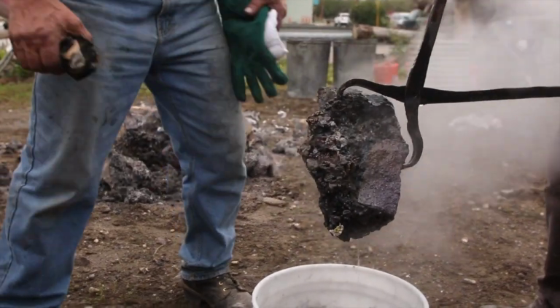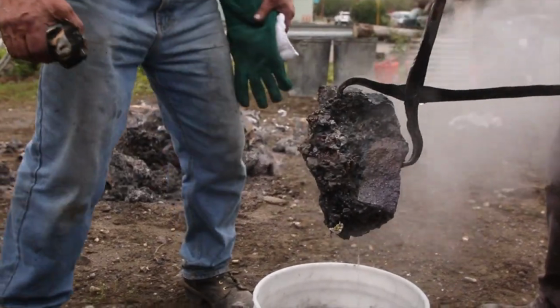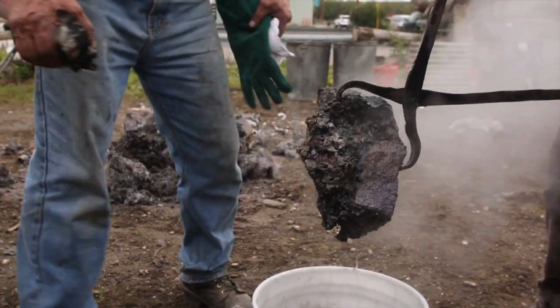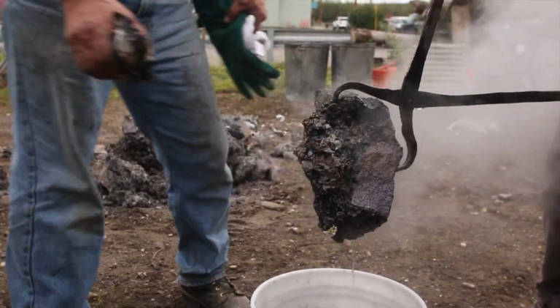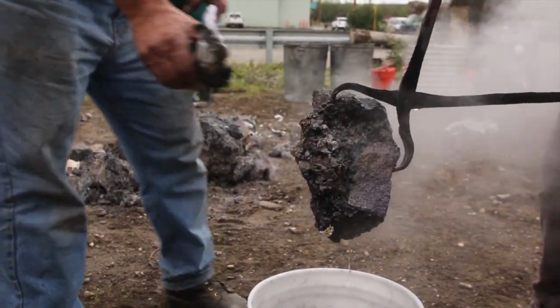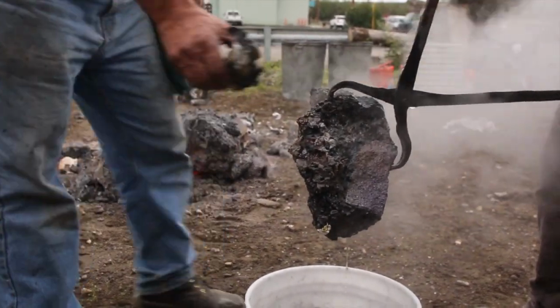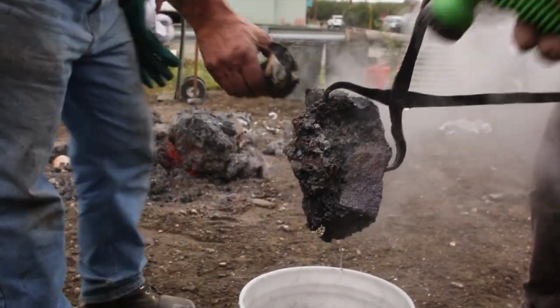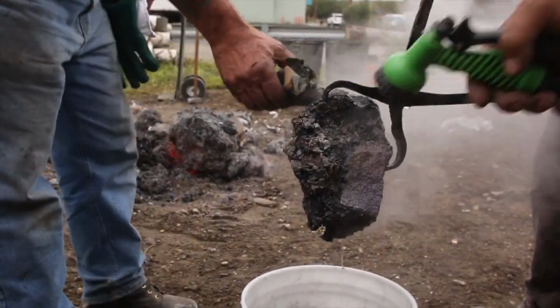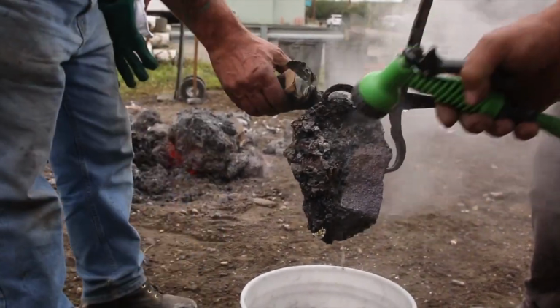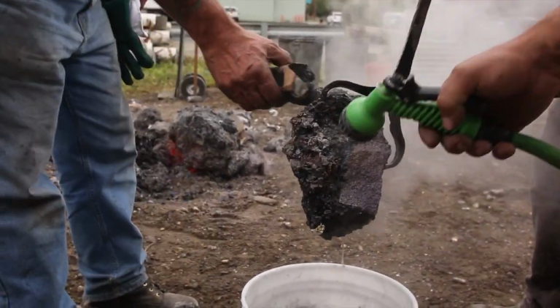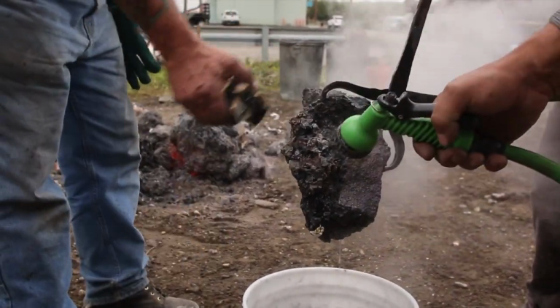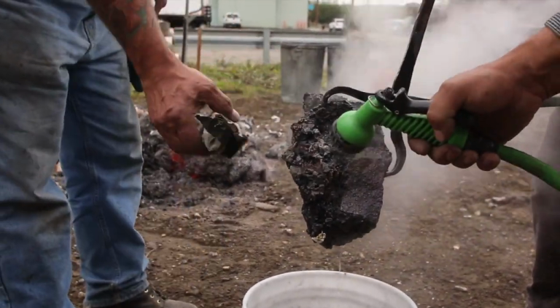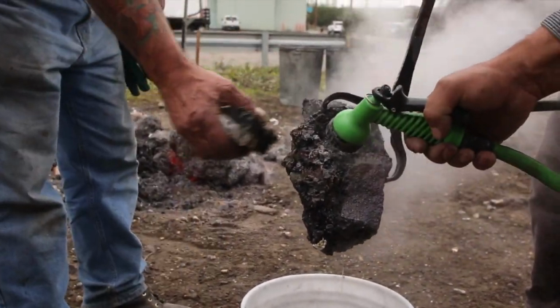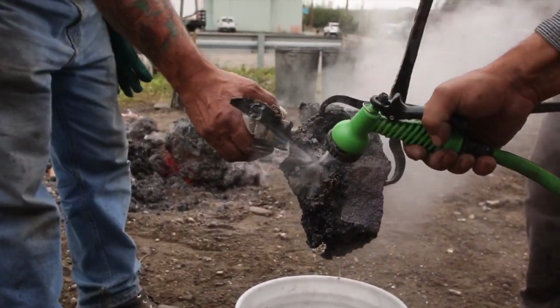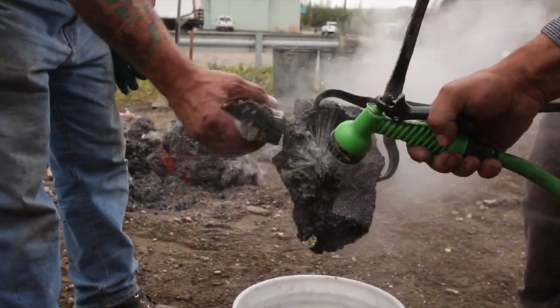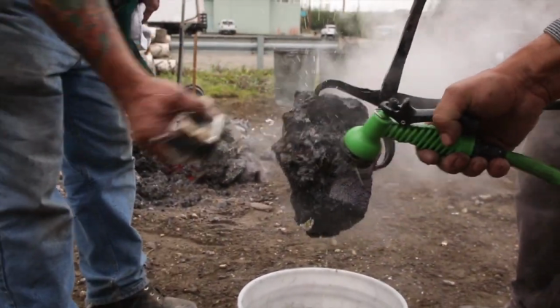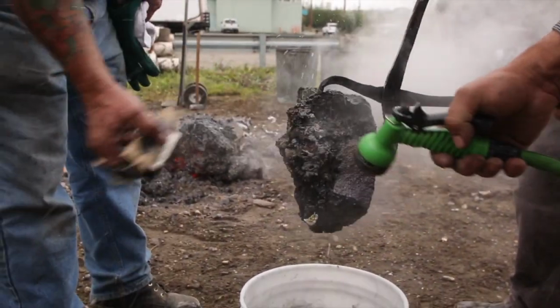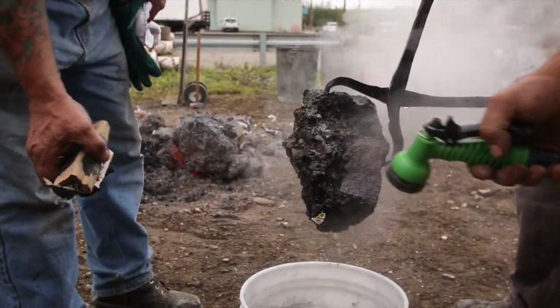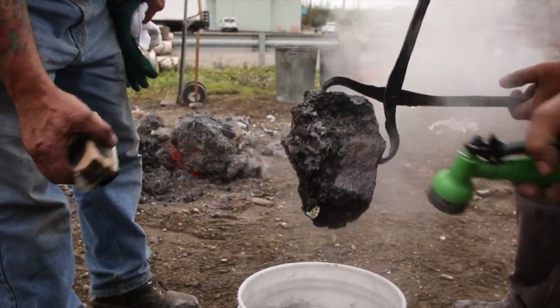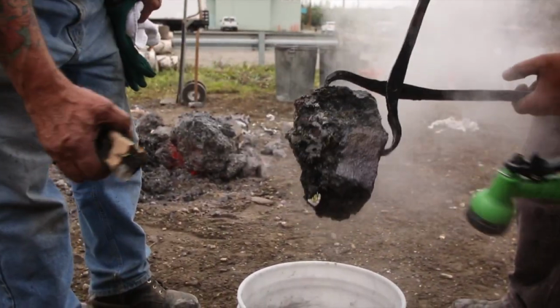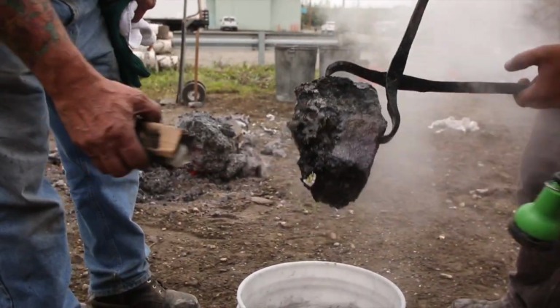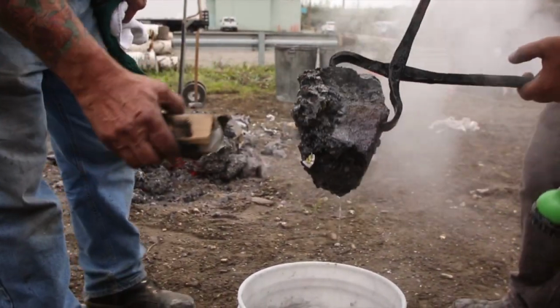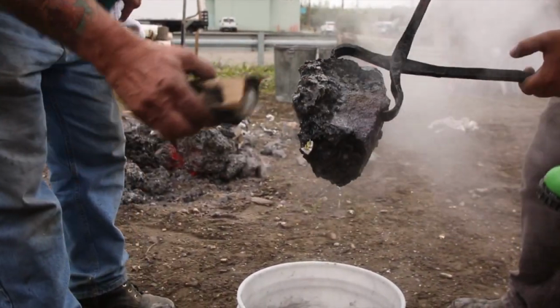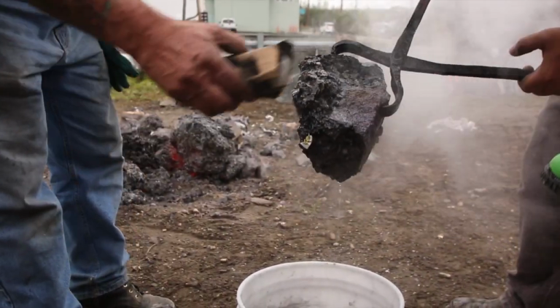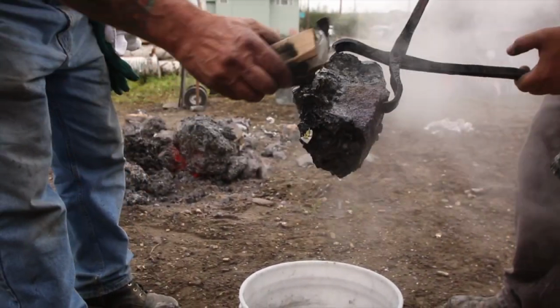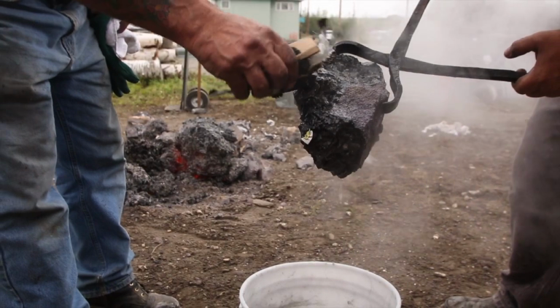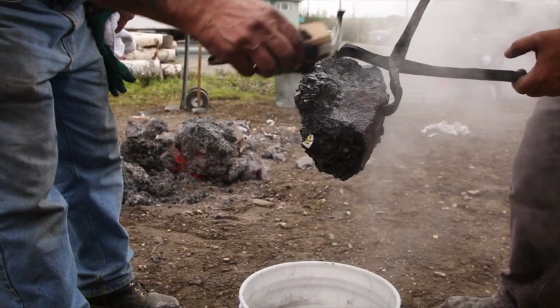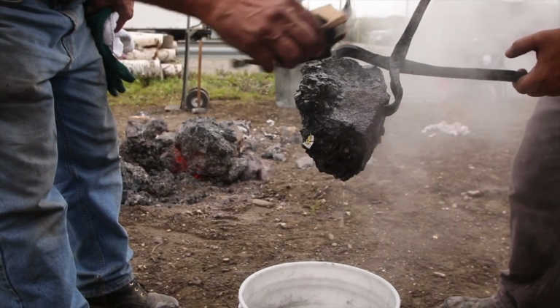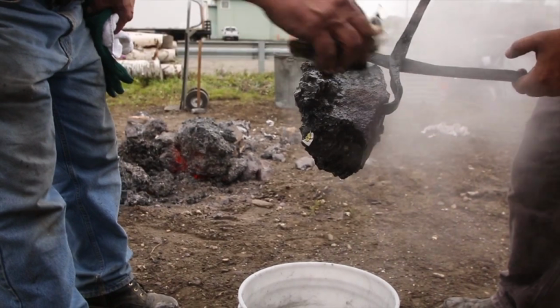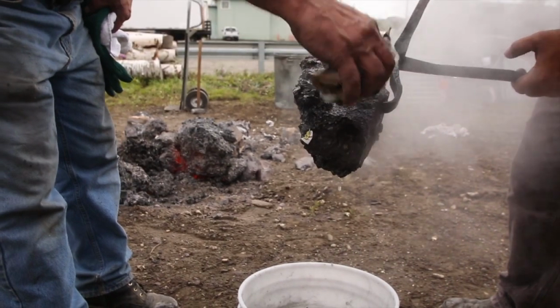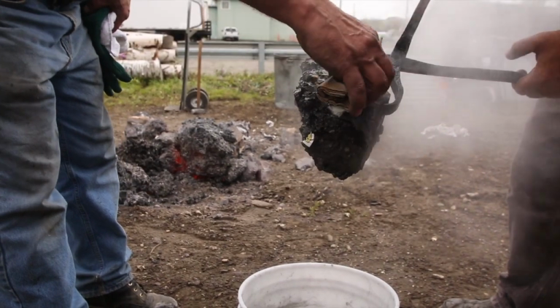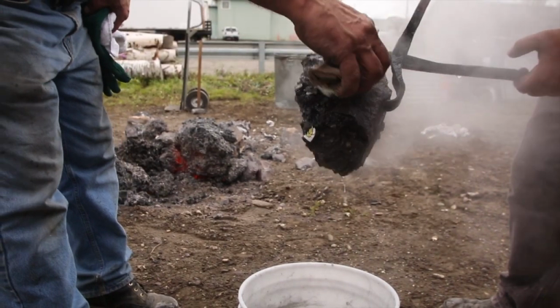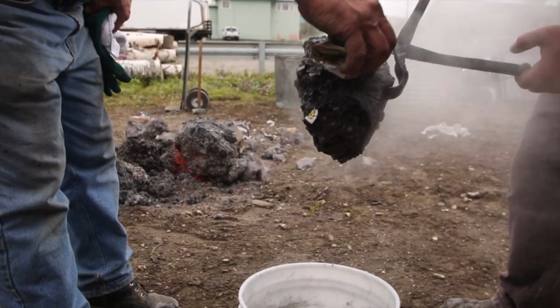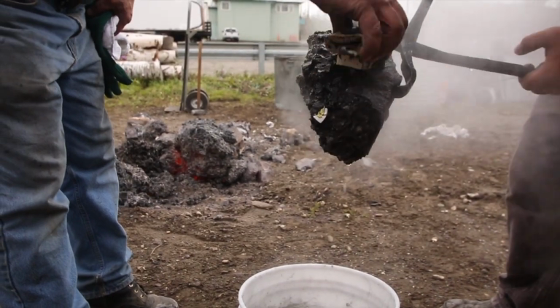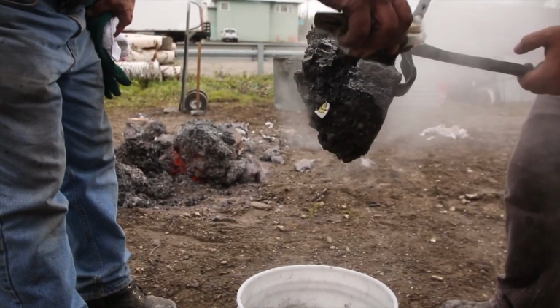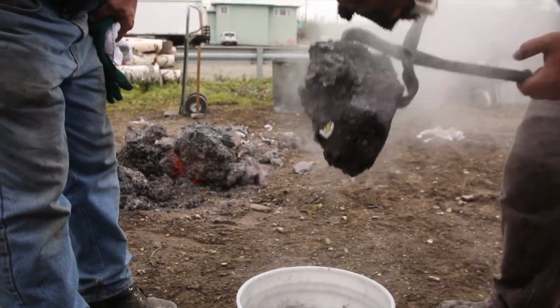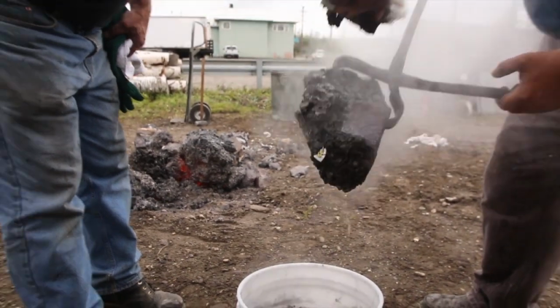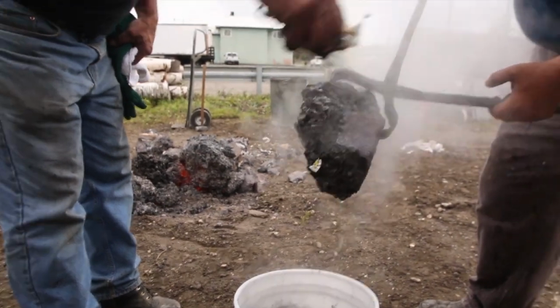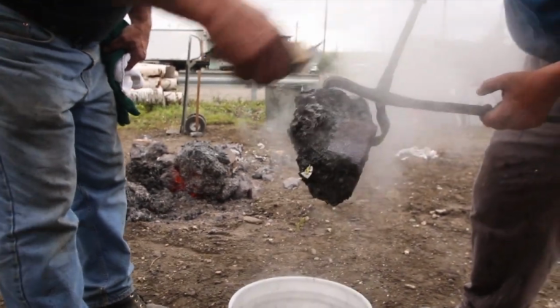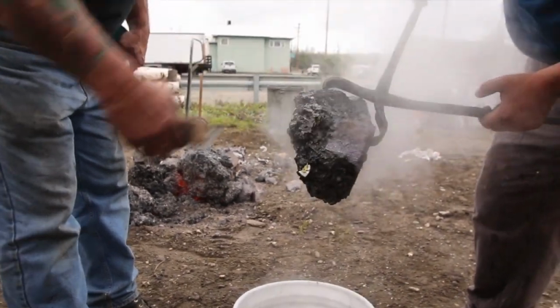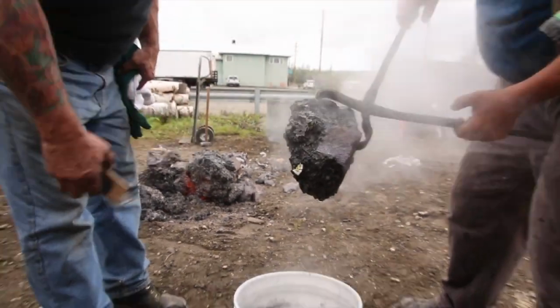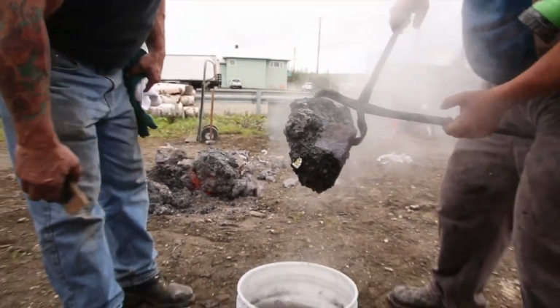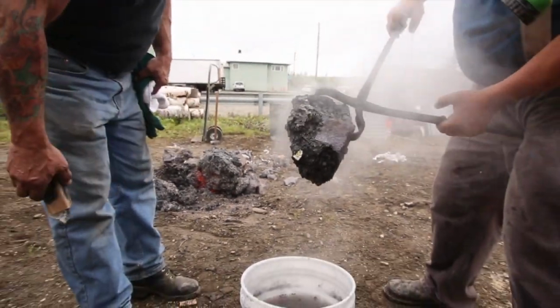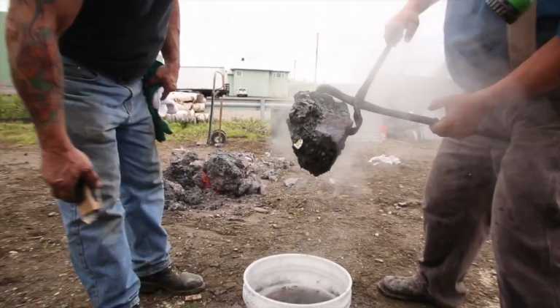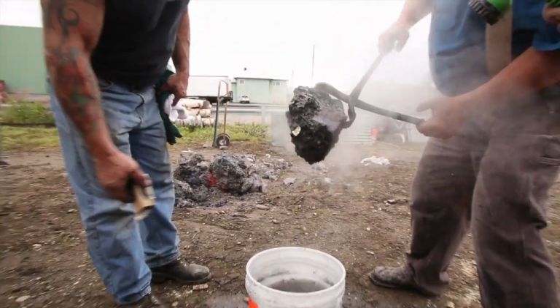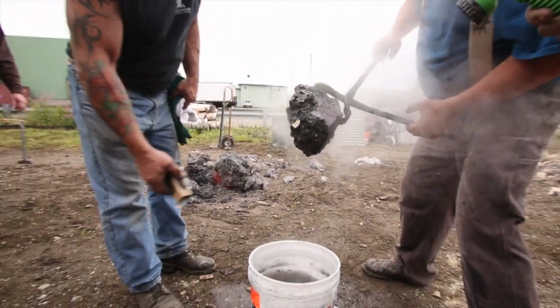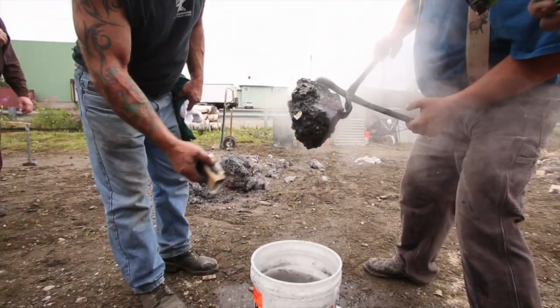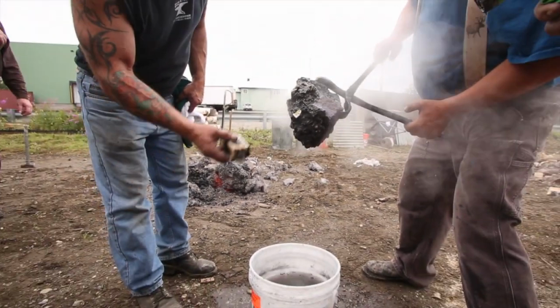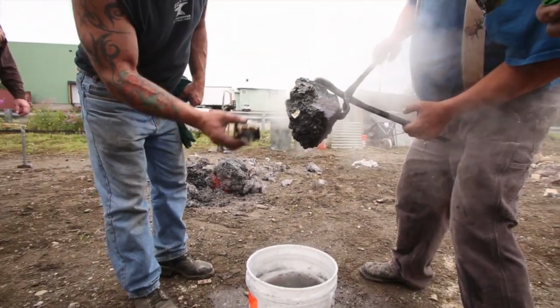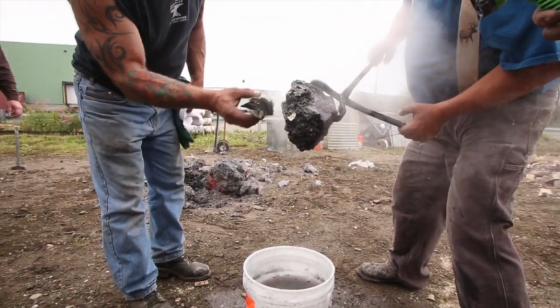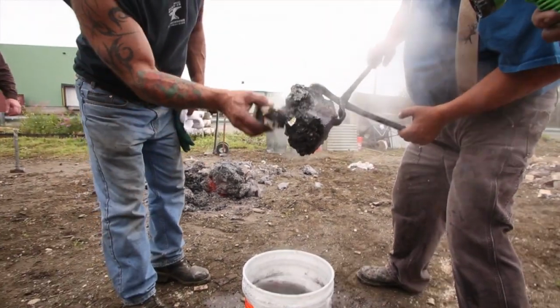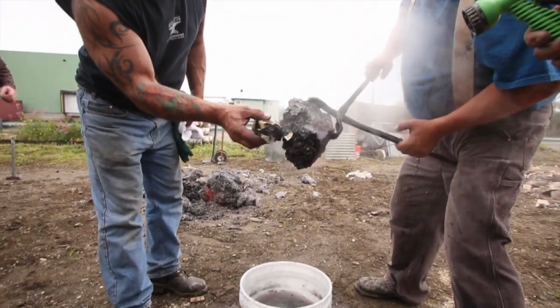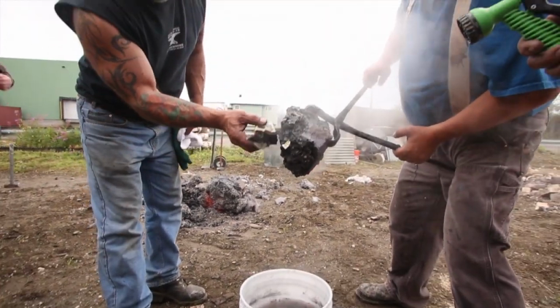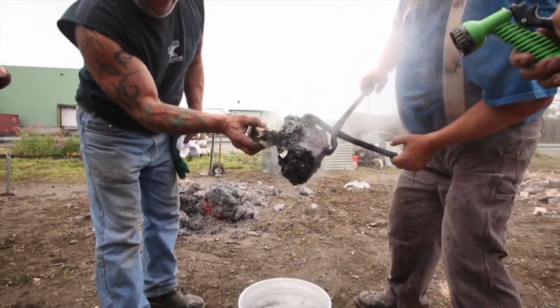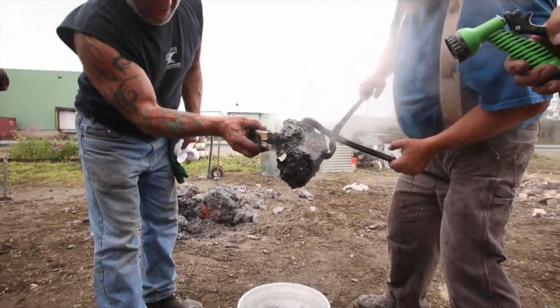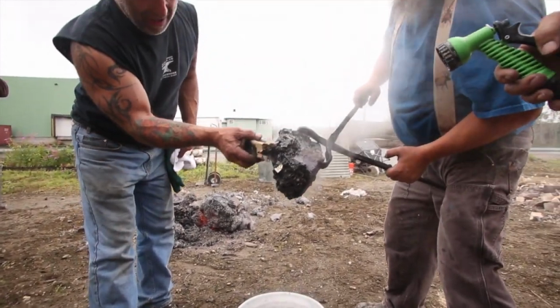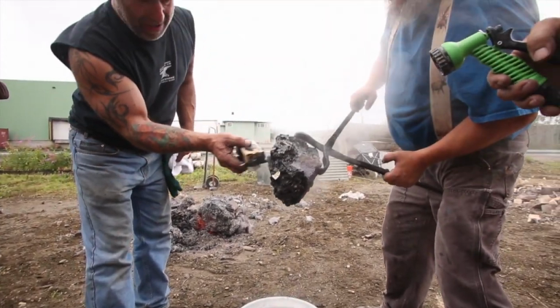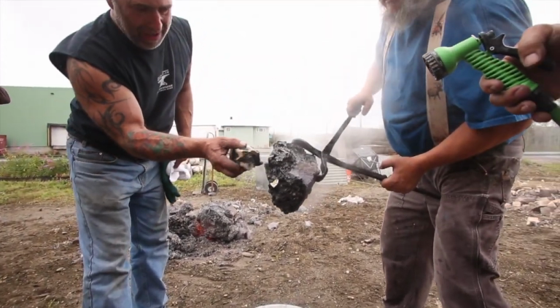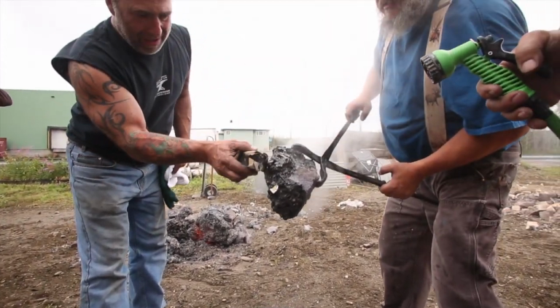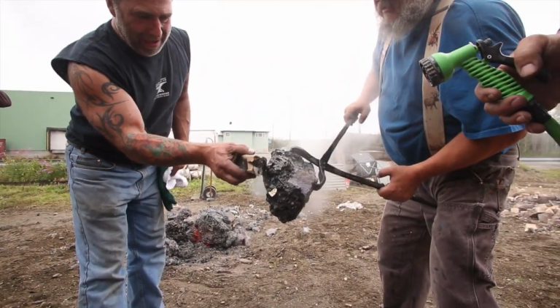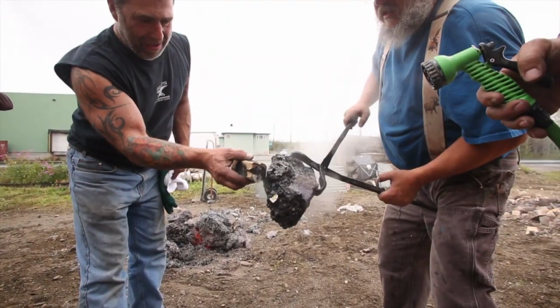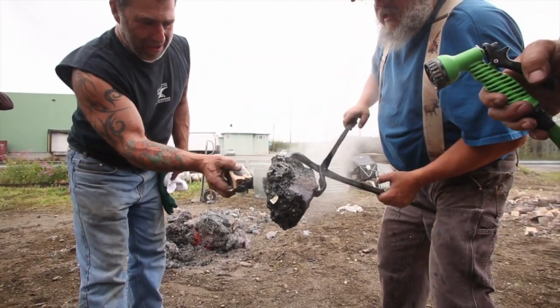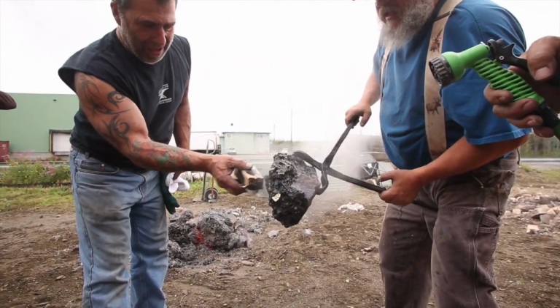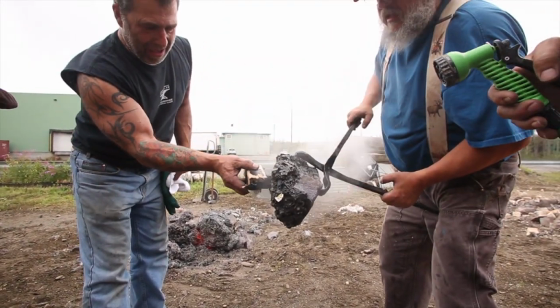You can see where the steel starts. There's good steel there. It's kind of Swiss cheesy.